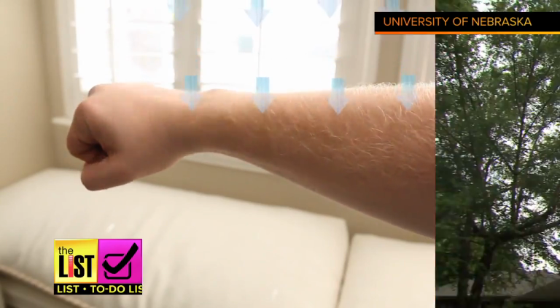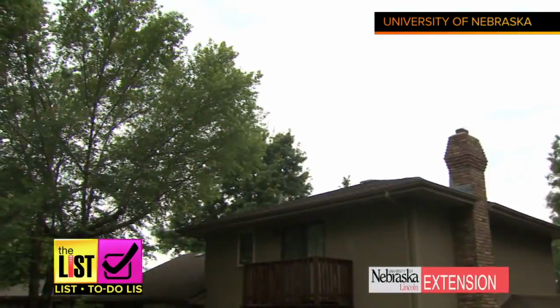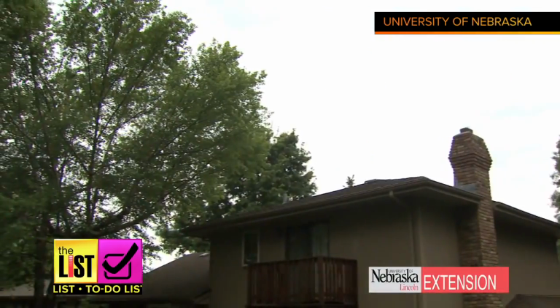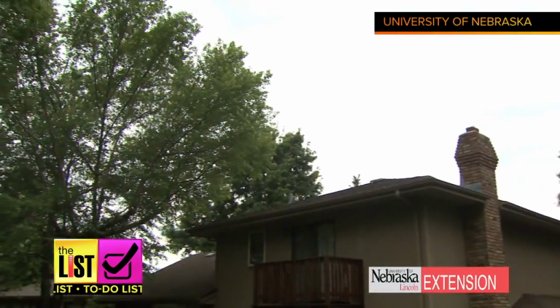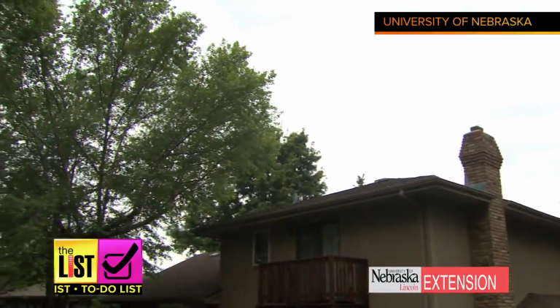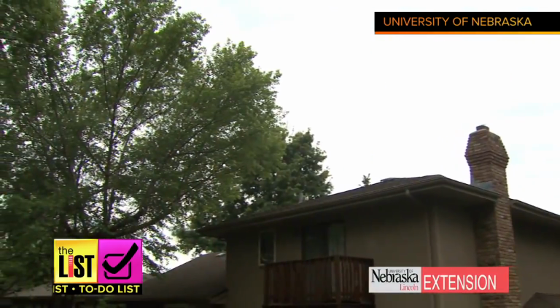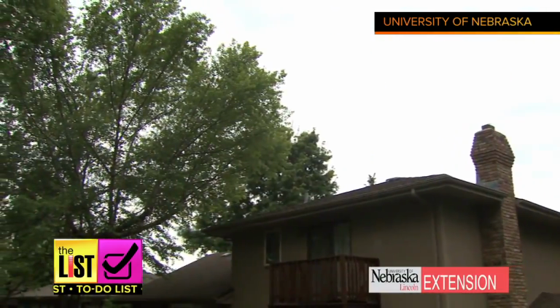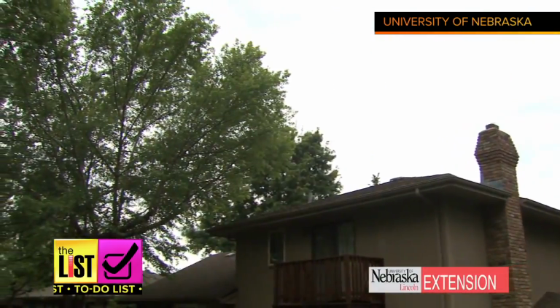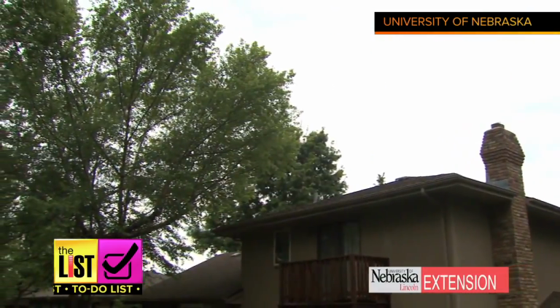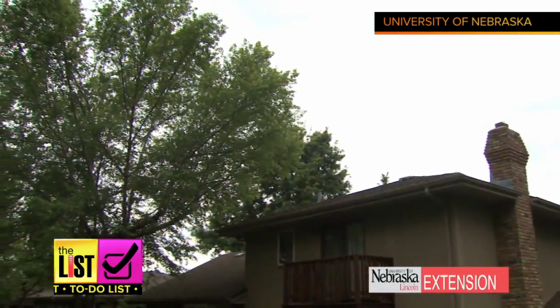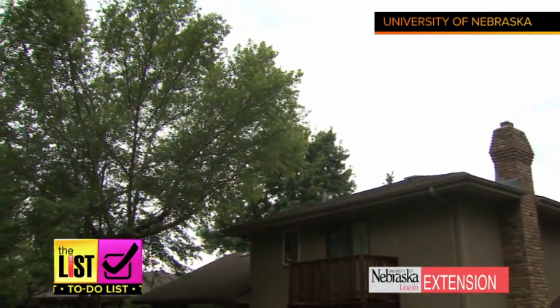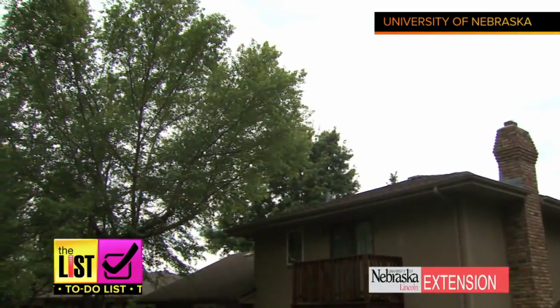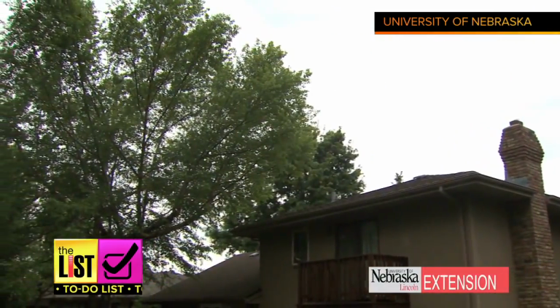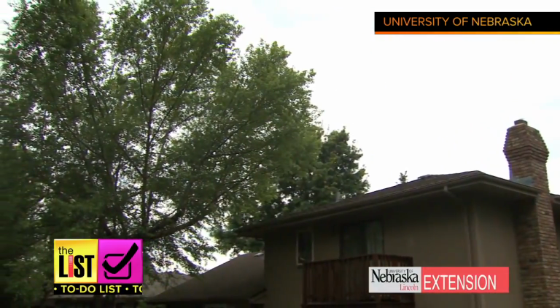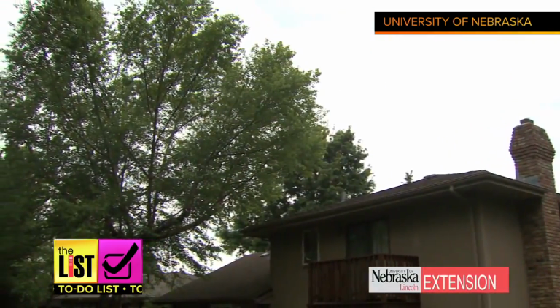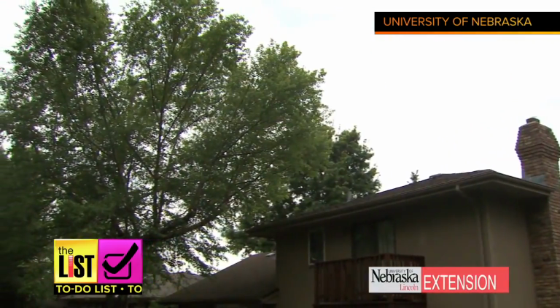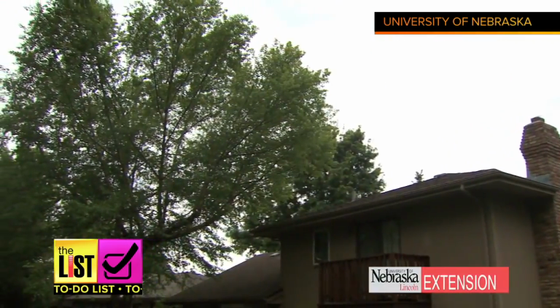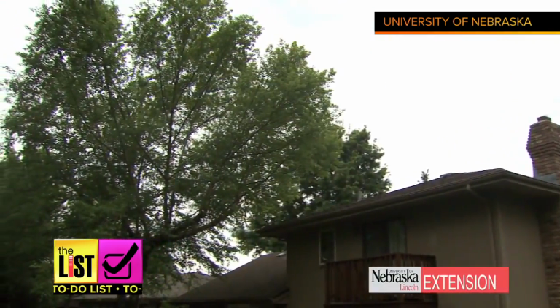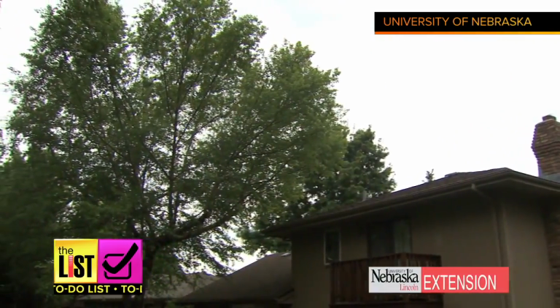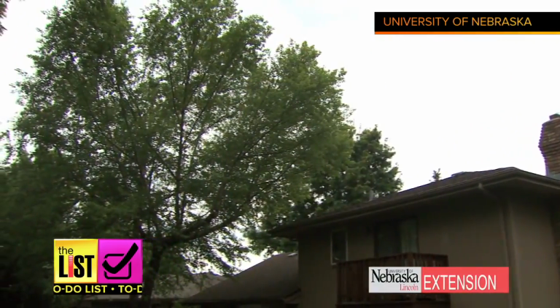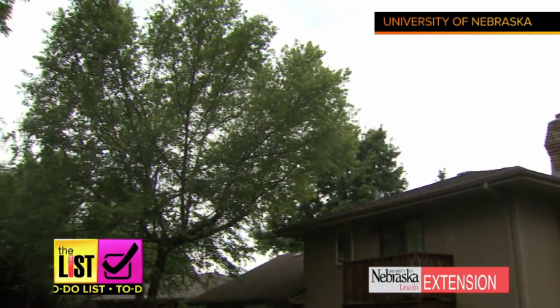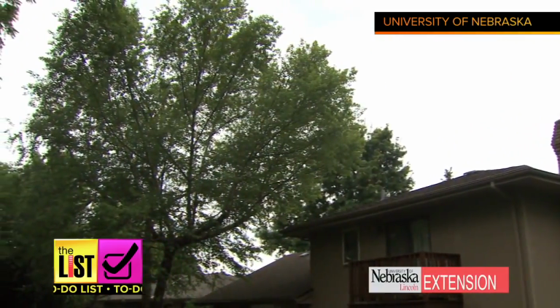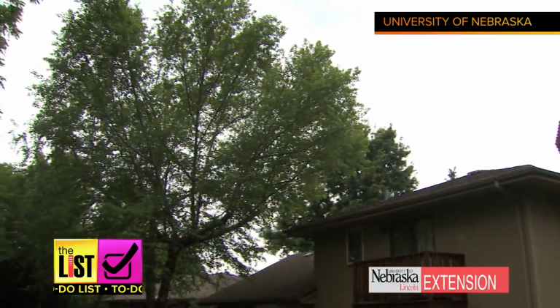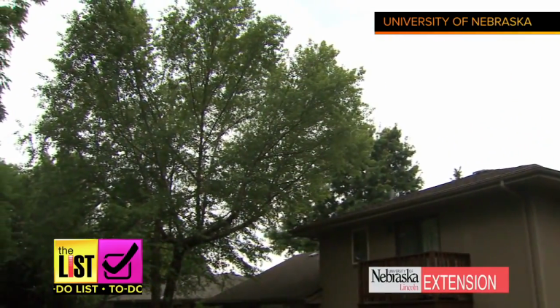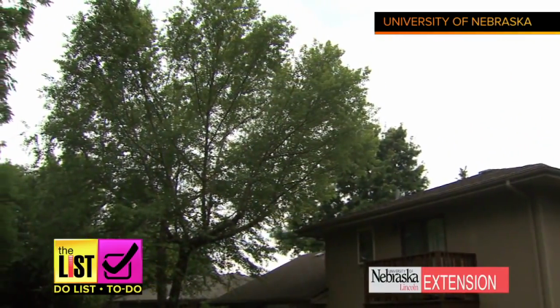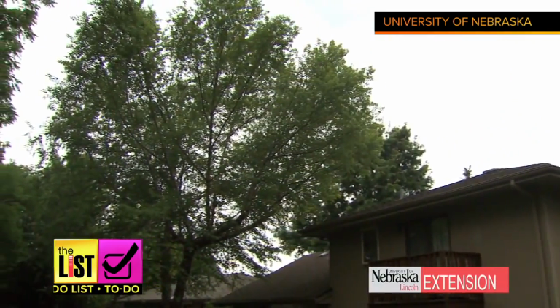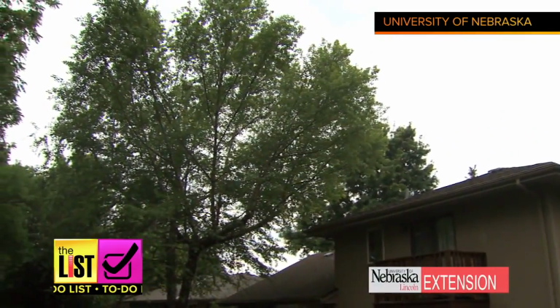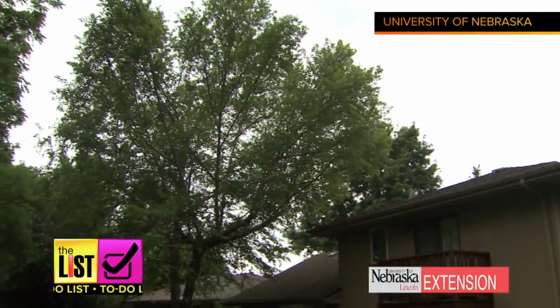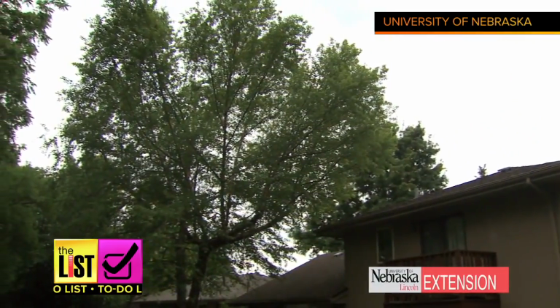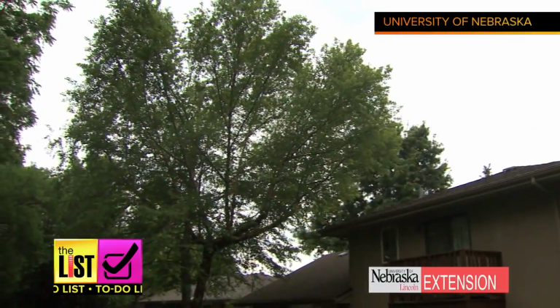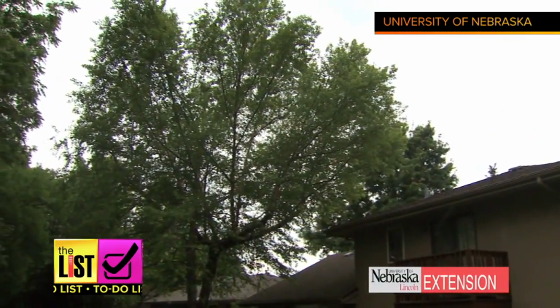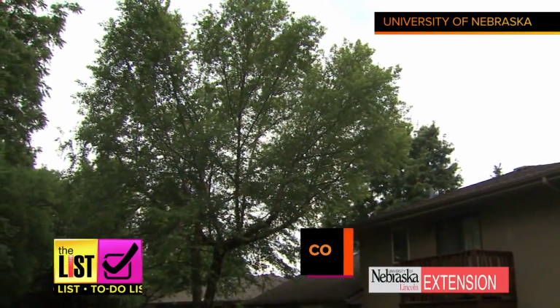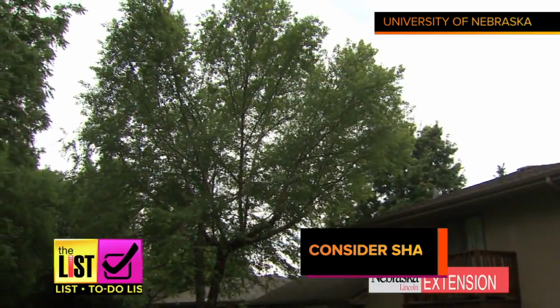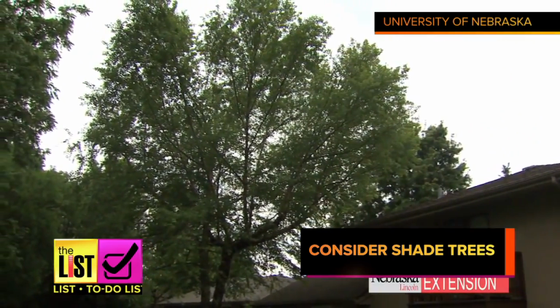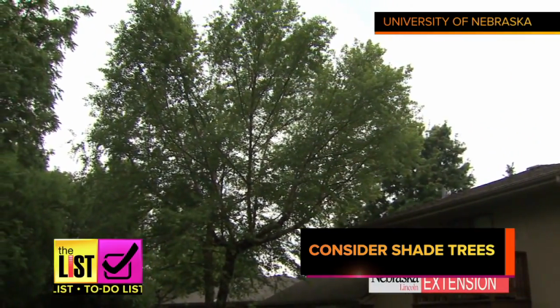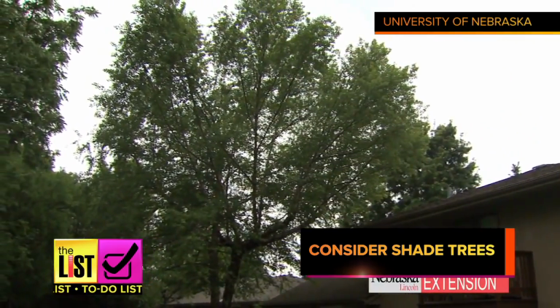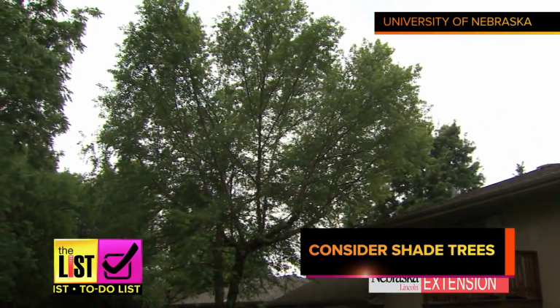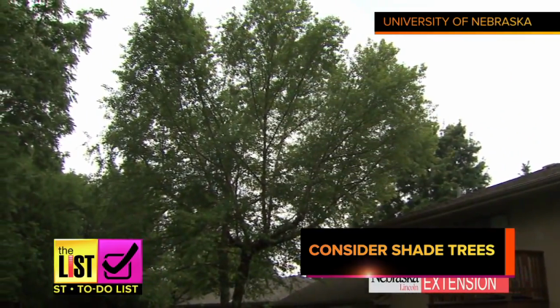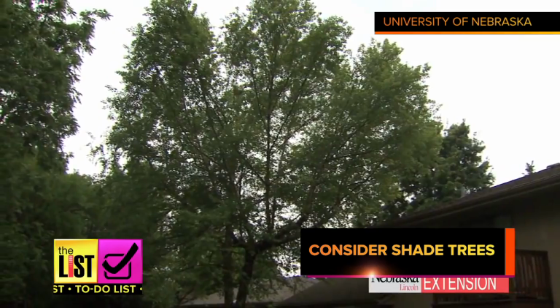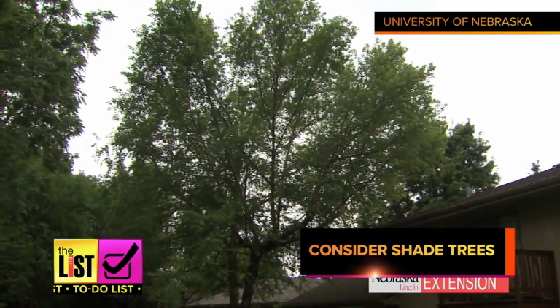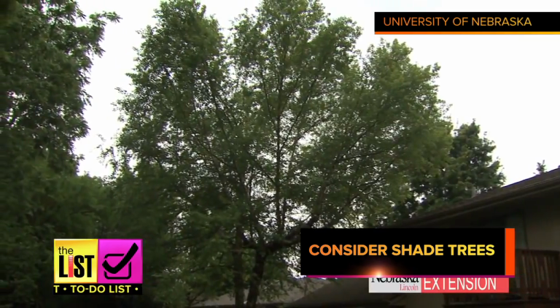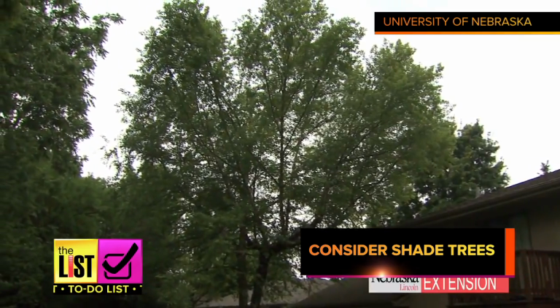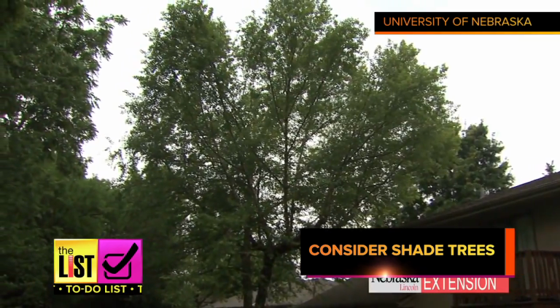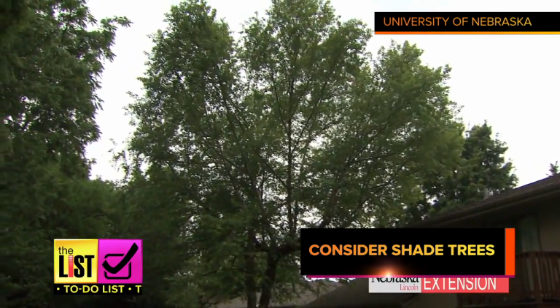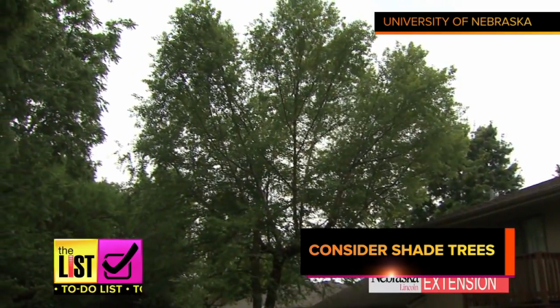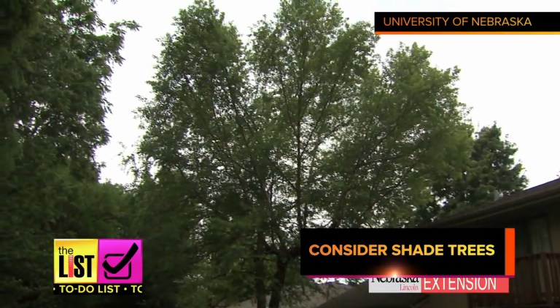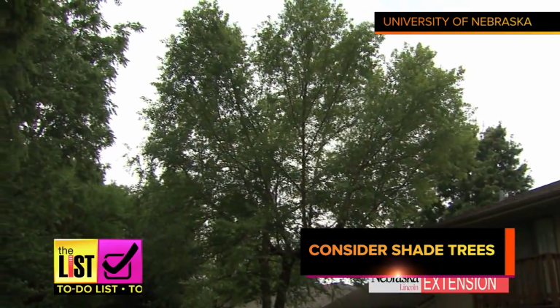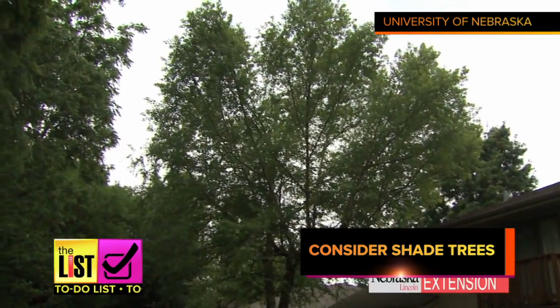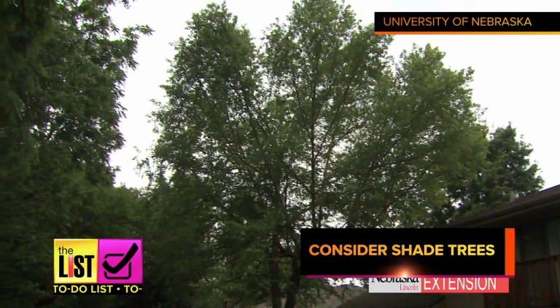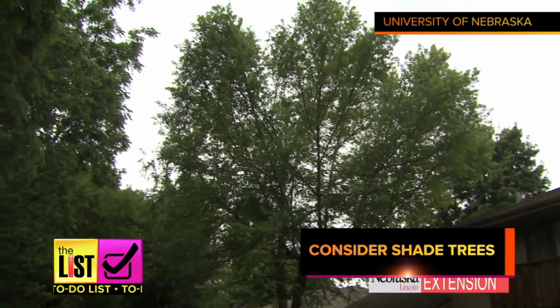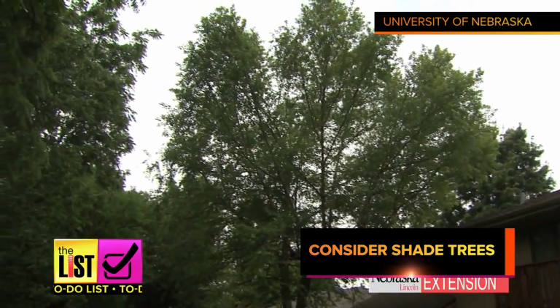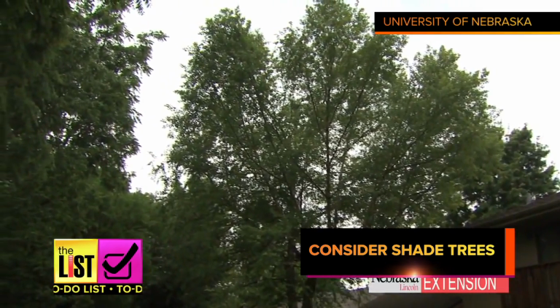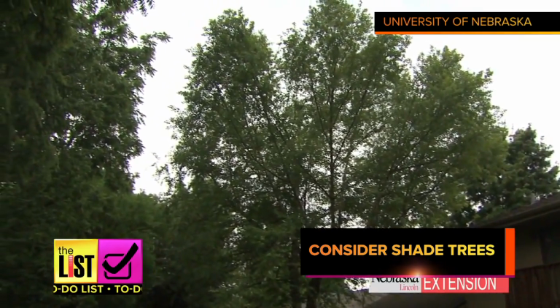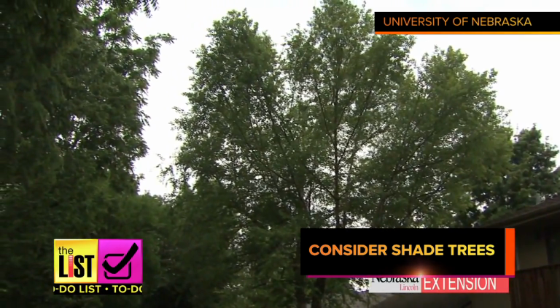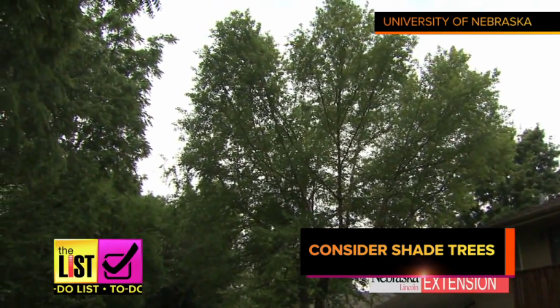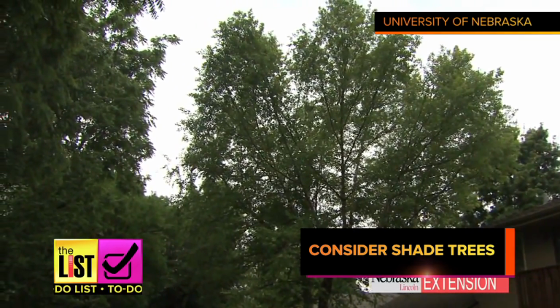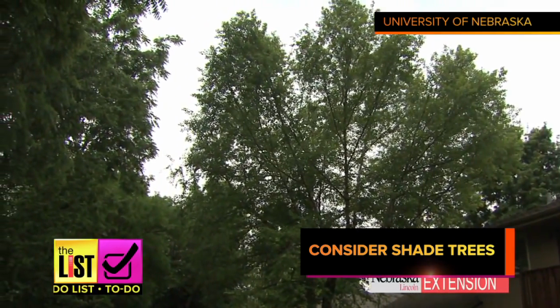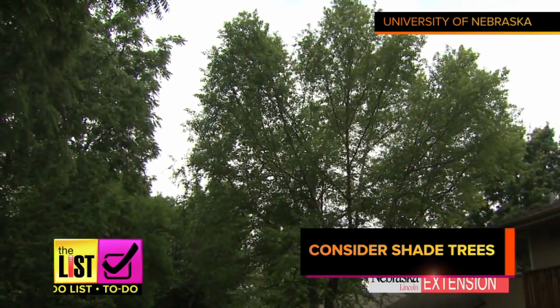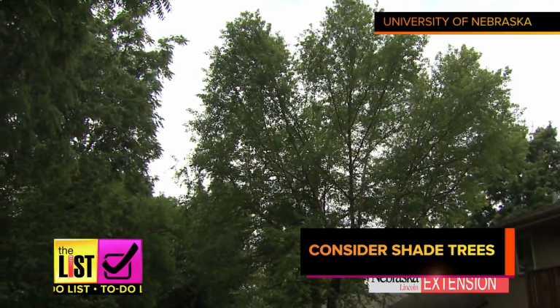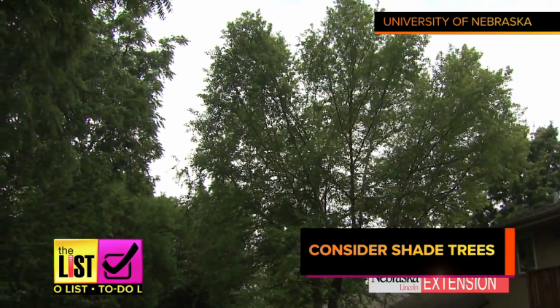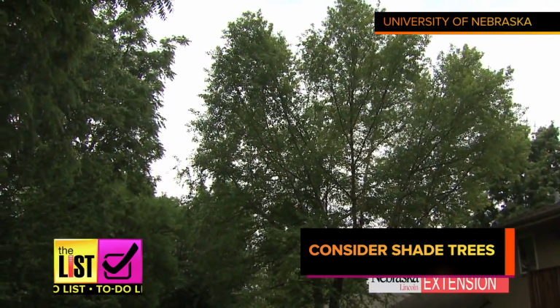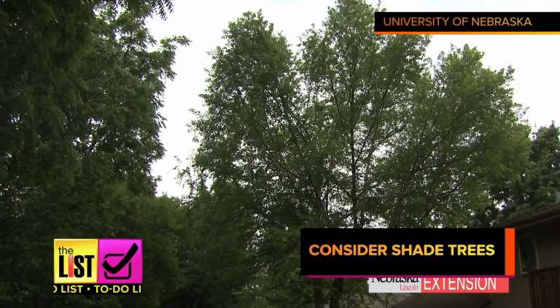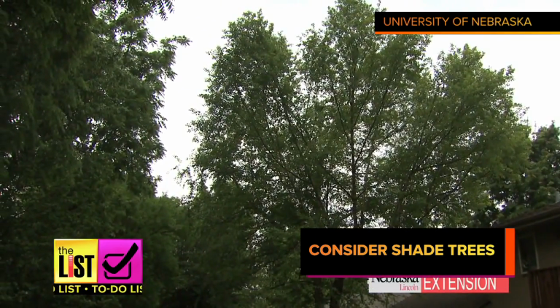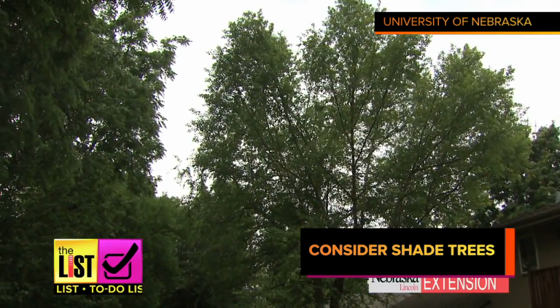And don't just think about what's inside your house, but outside too, like planting trees for shade. A lot of utilities have shade tree programs.